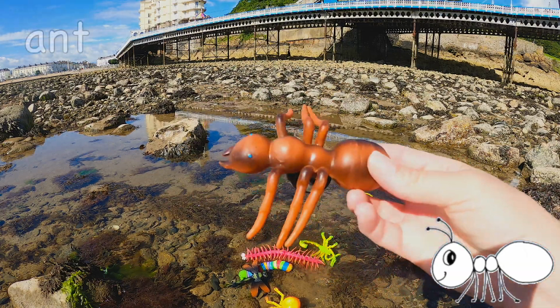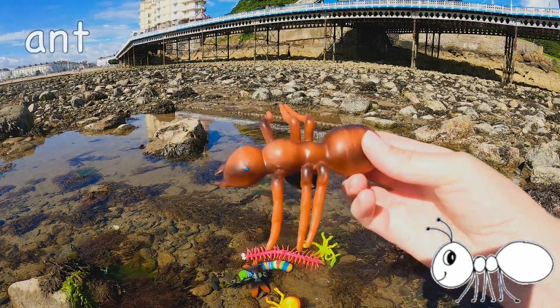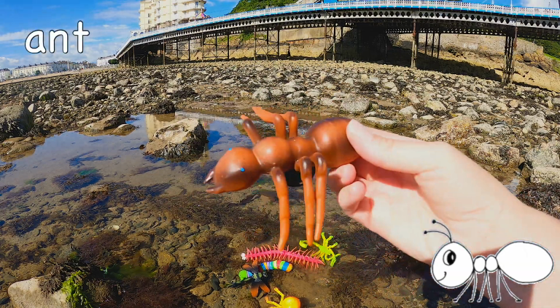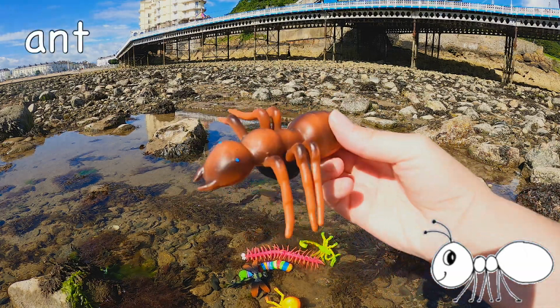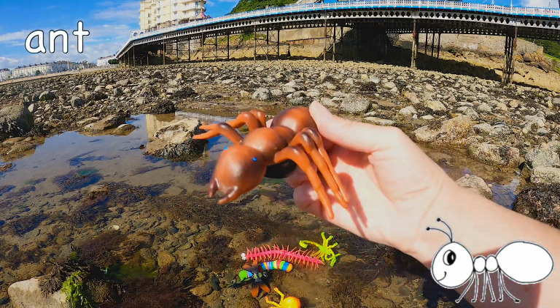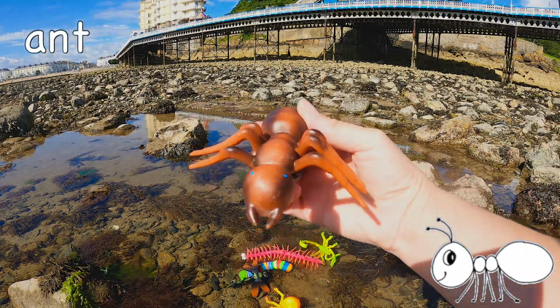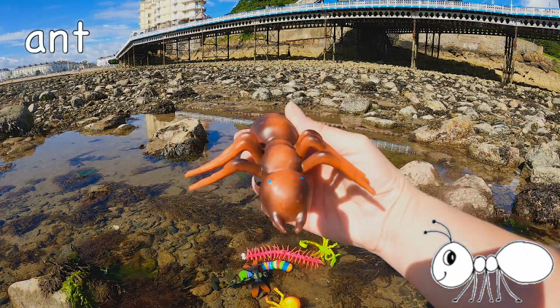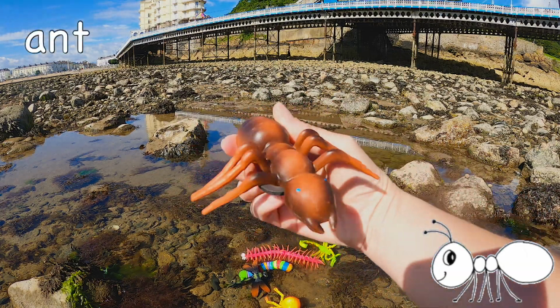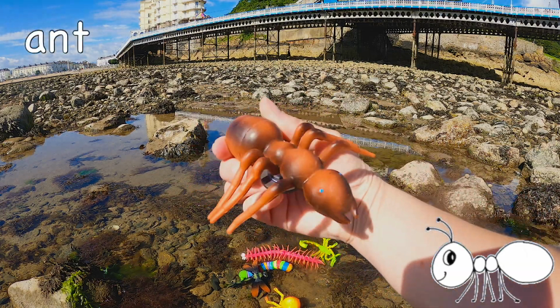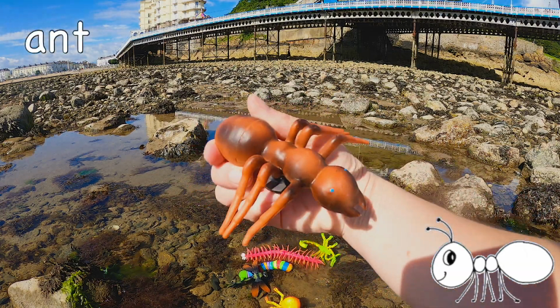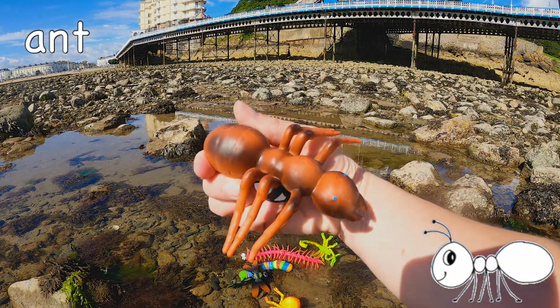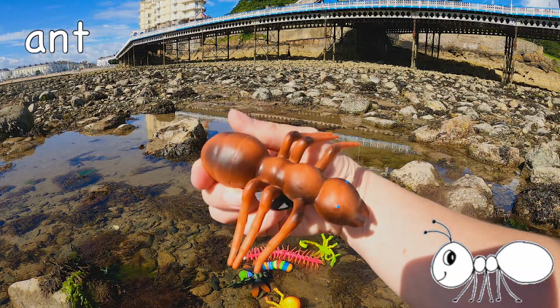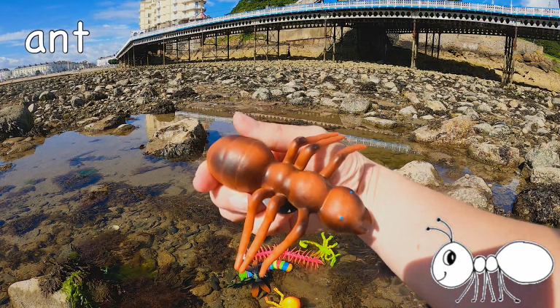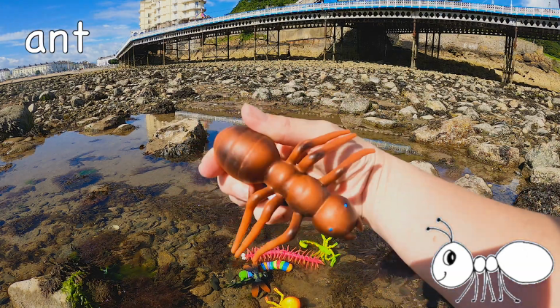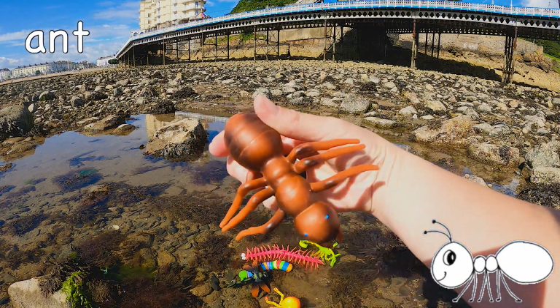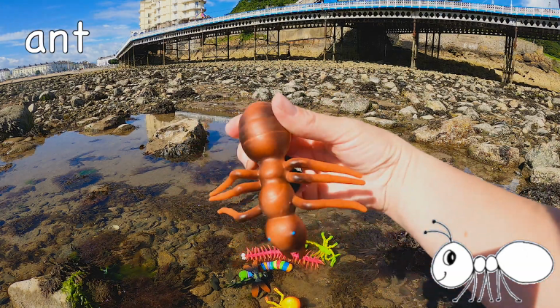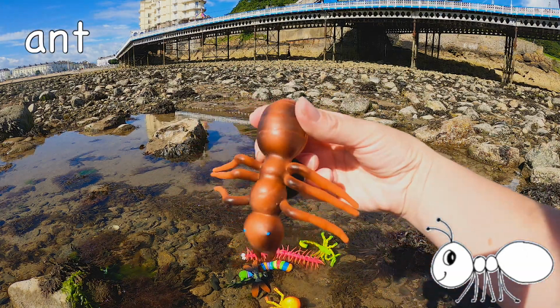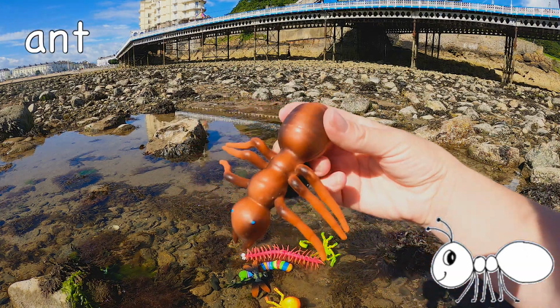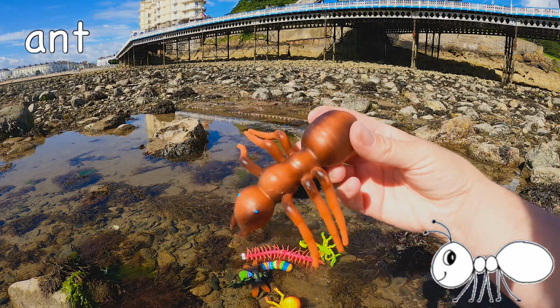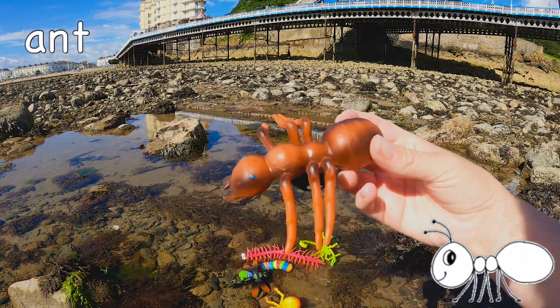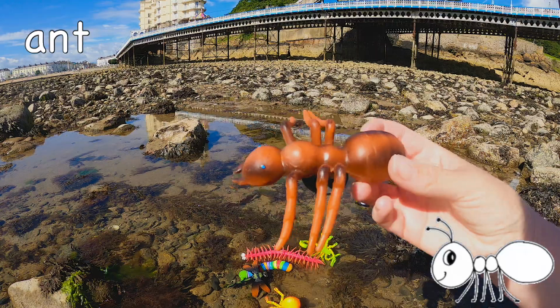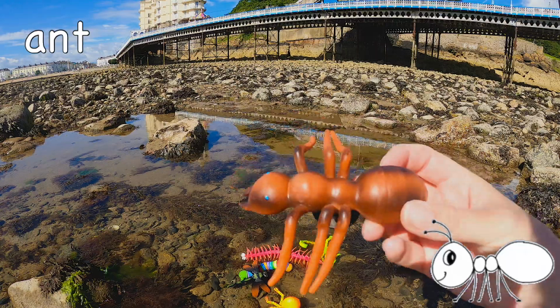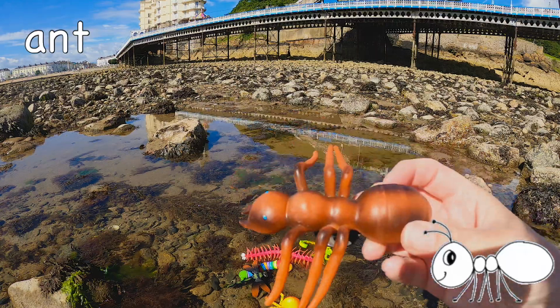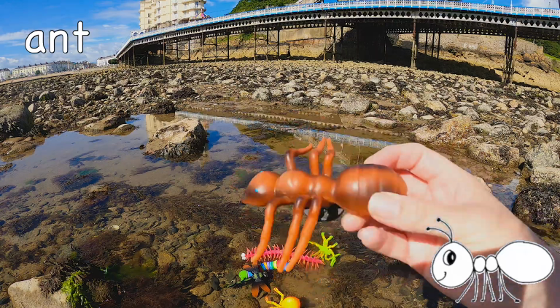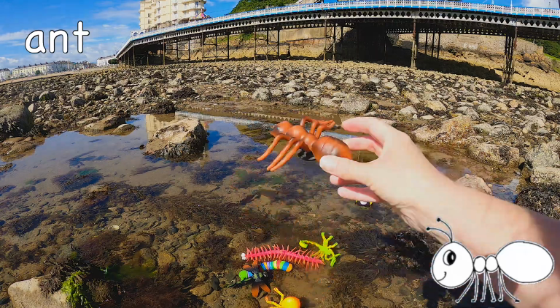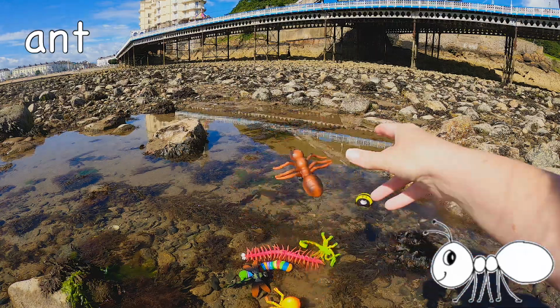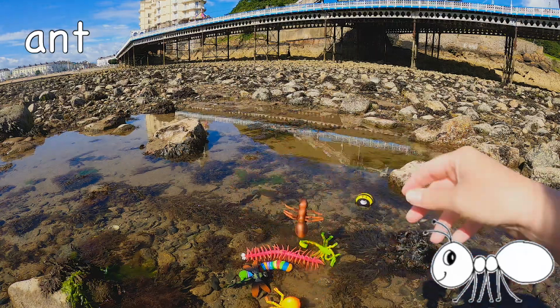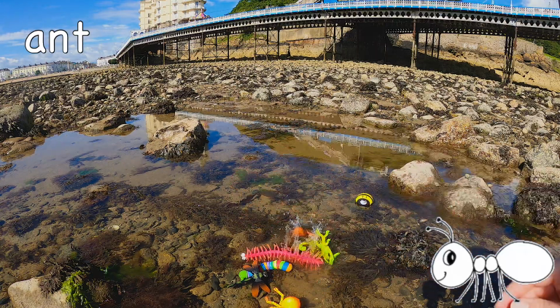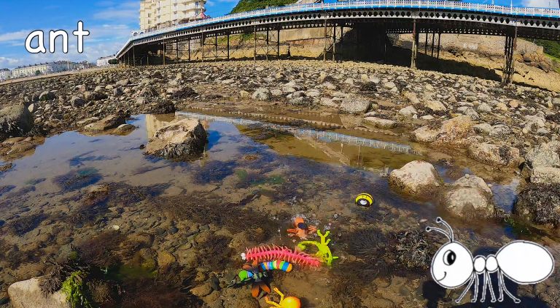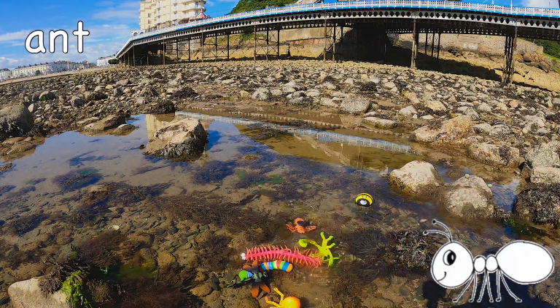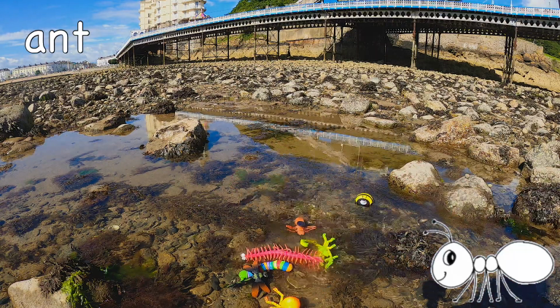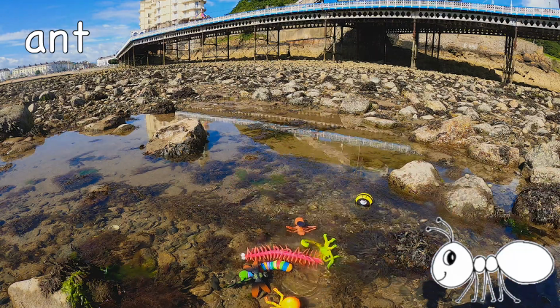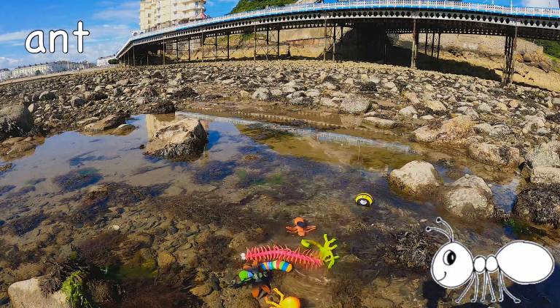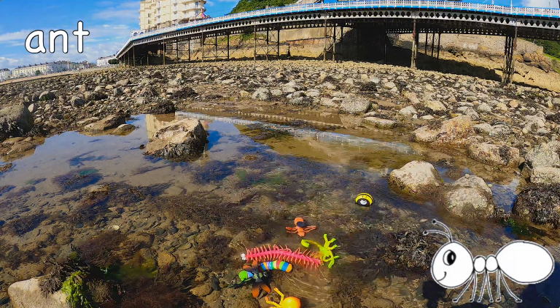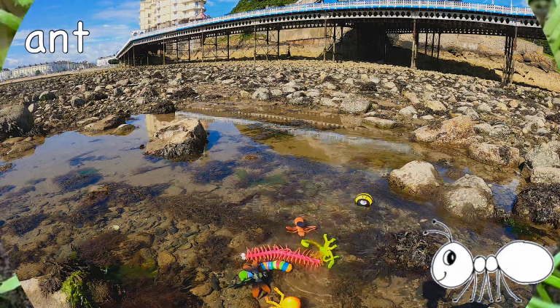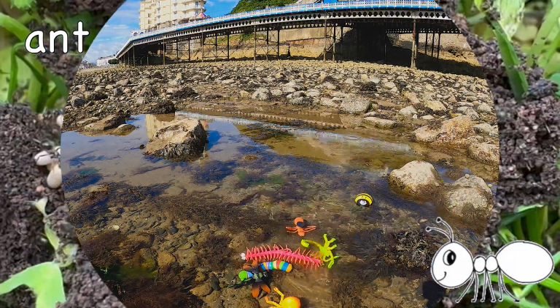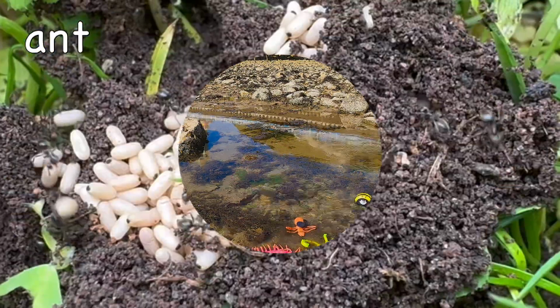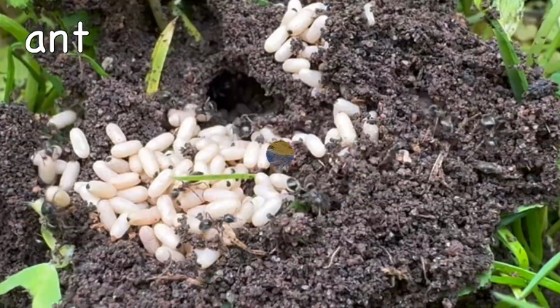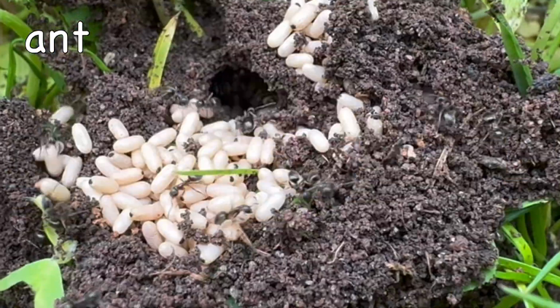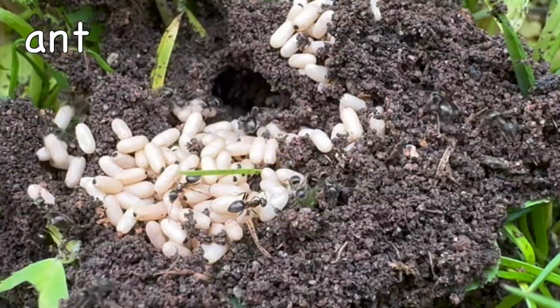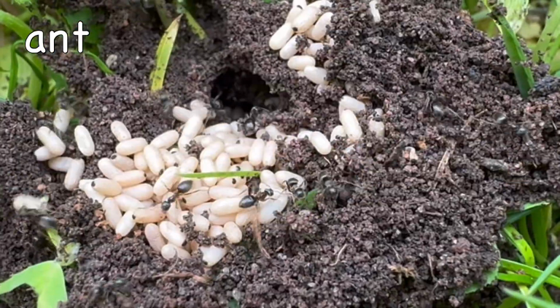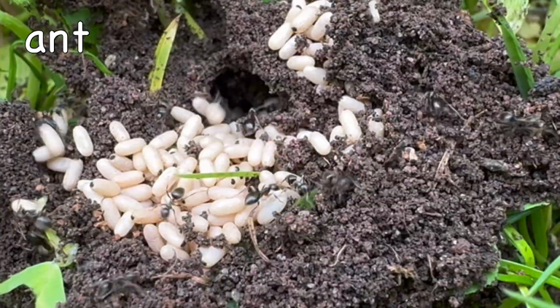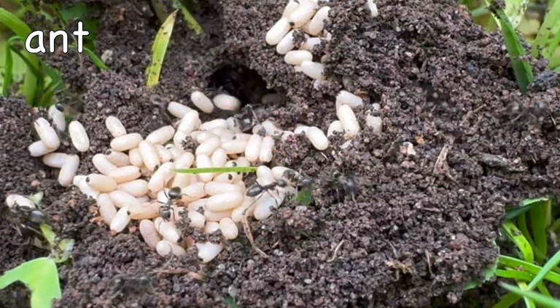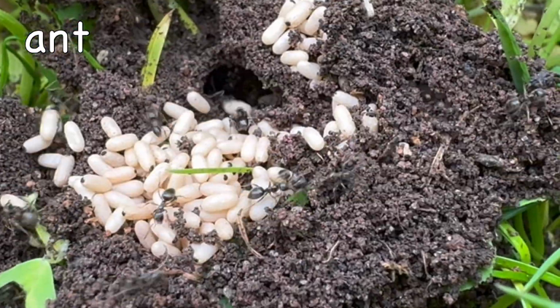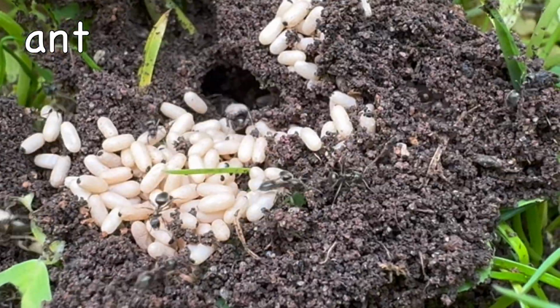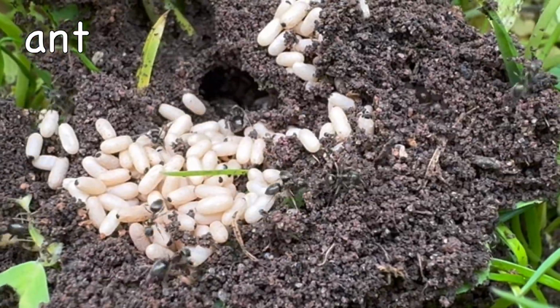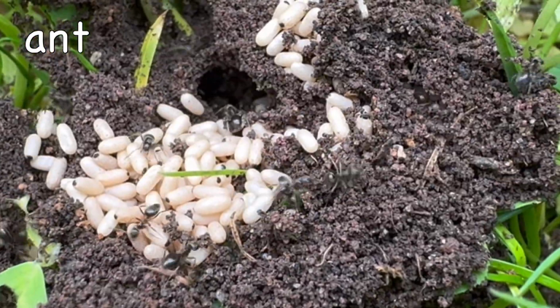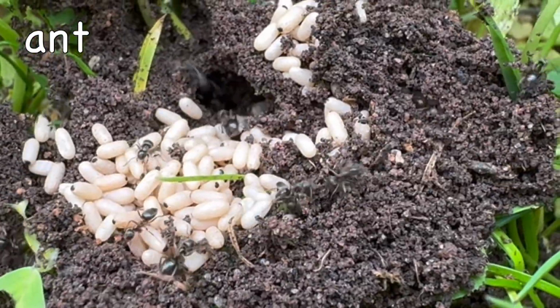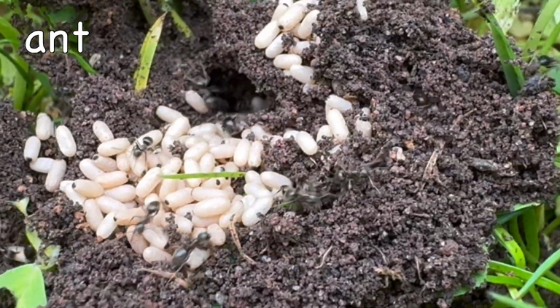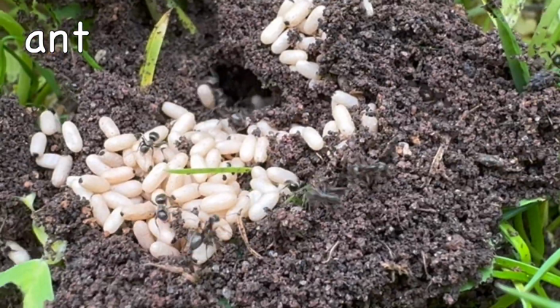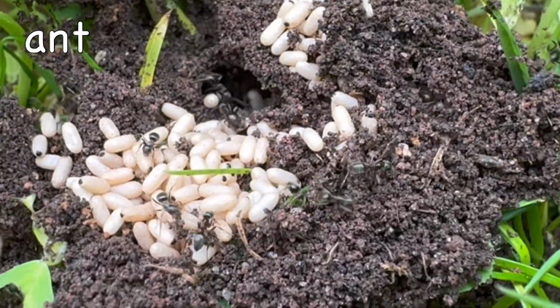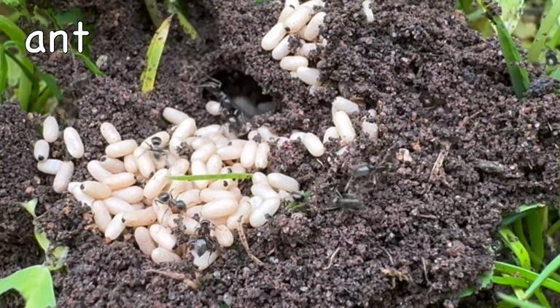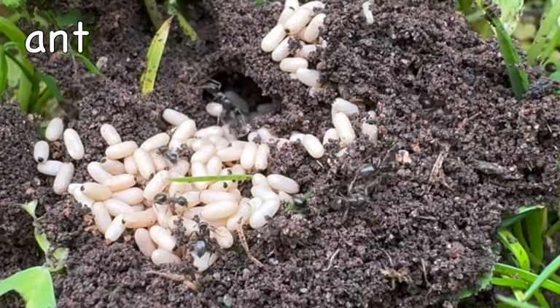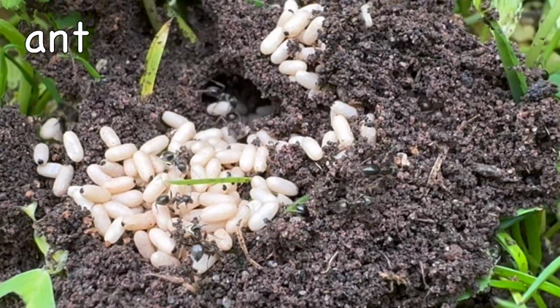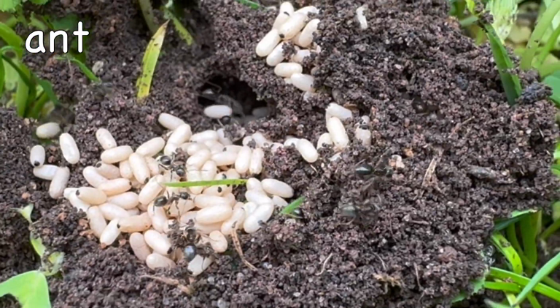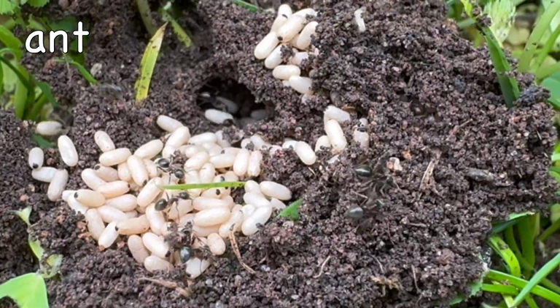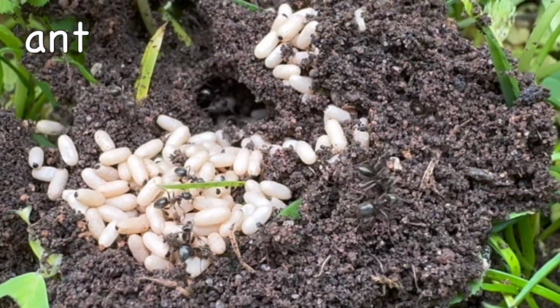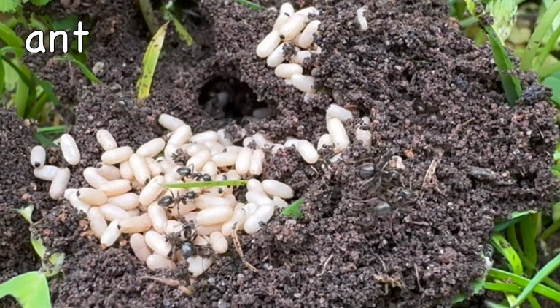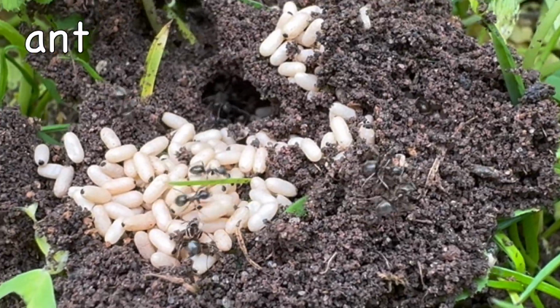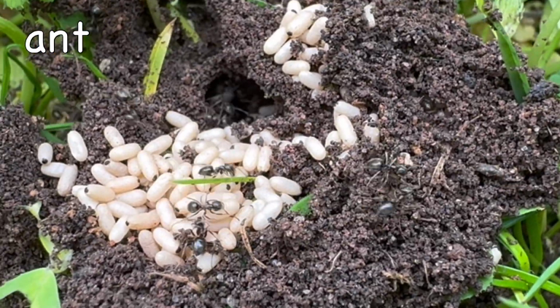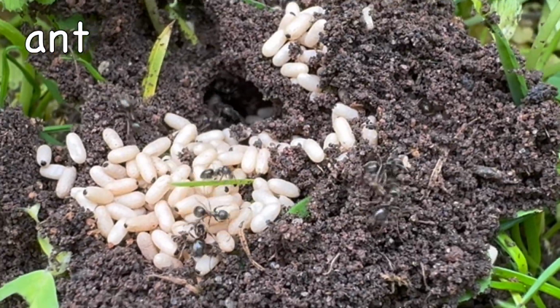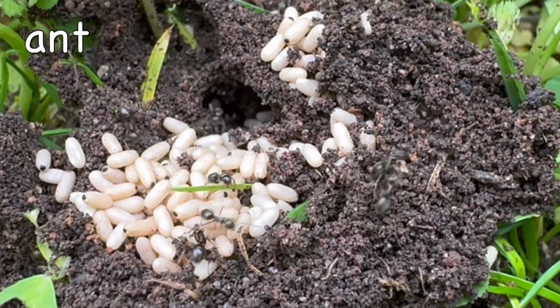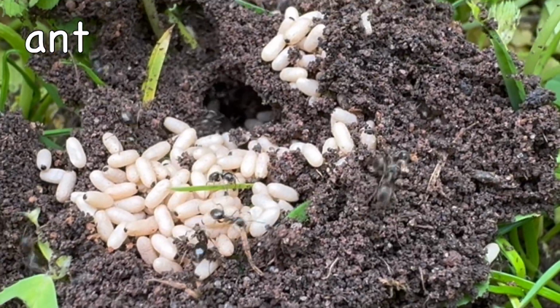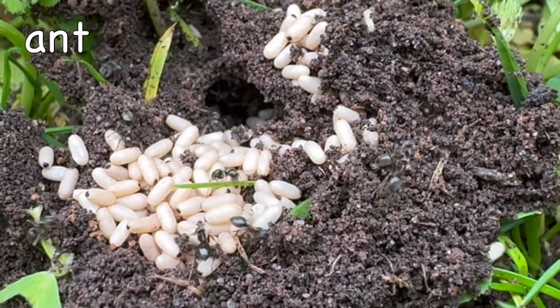Ant! Ants can lift between 10 to 50 times their own body weight!